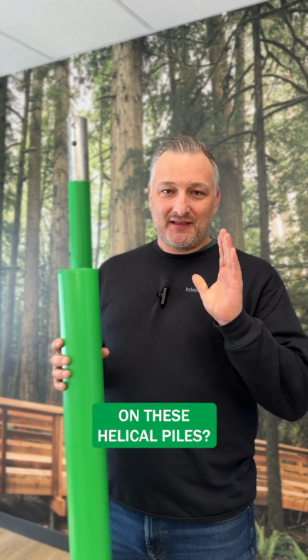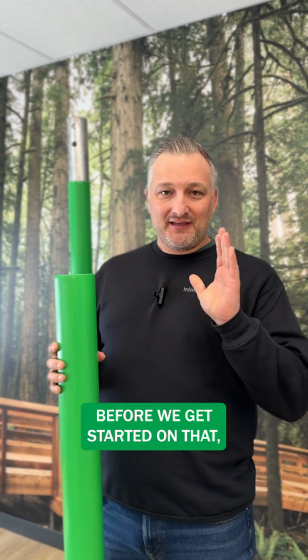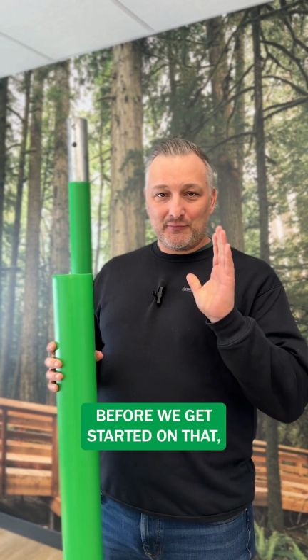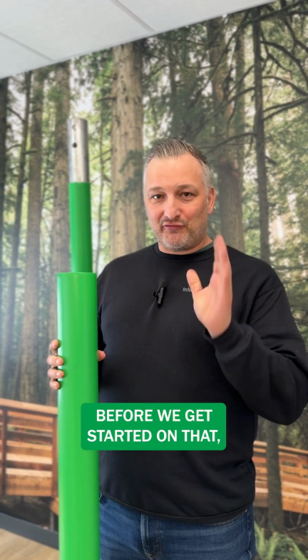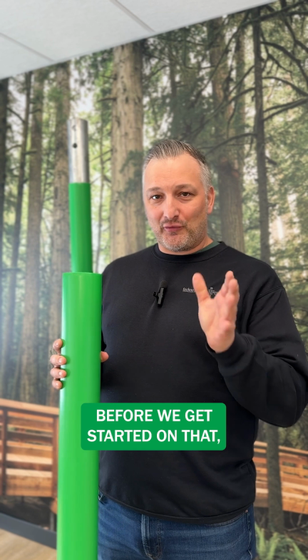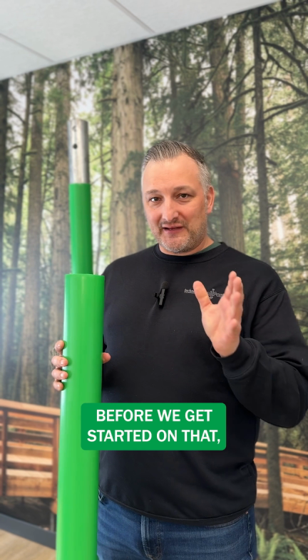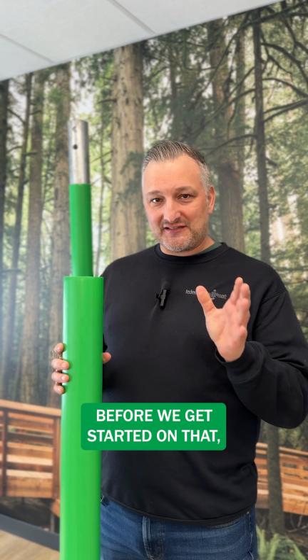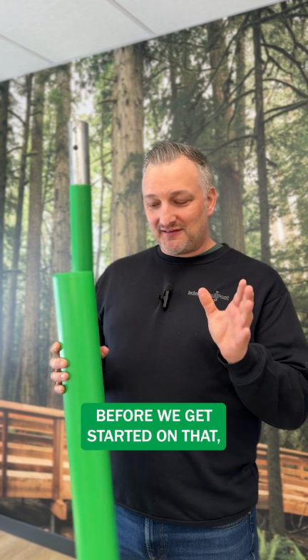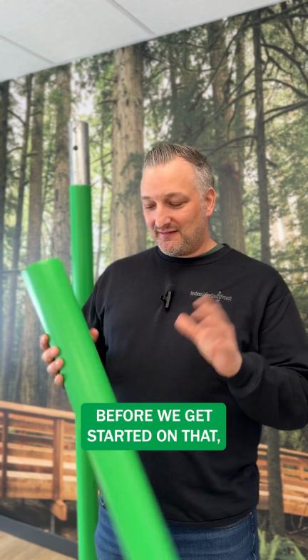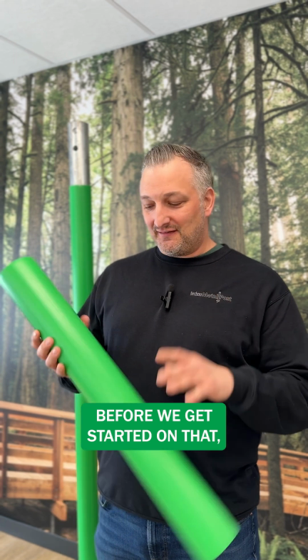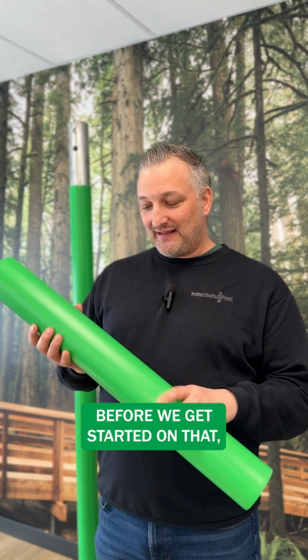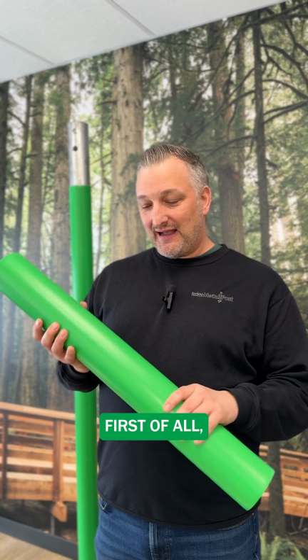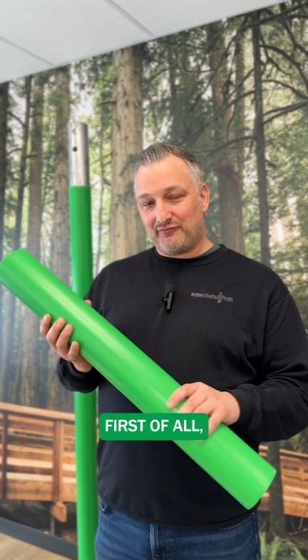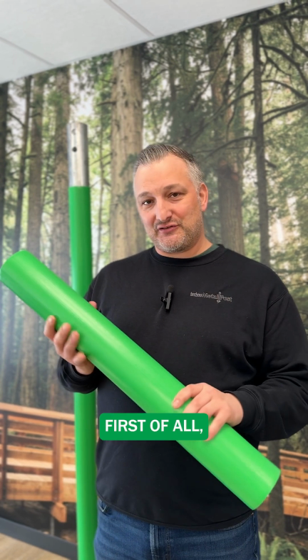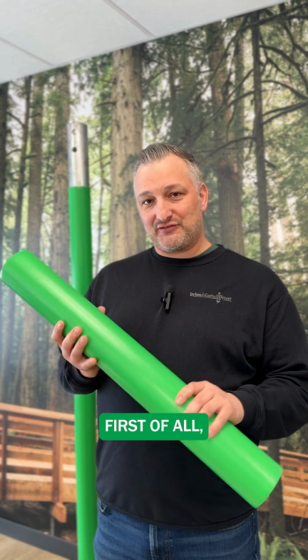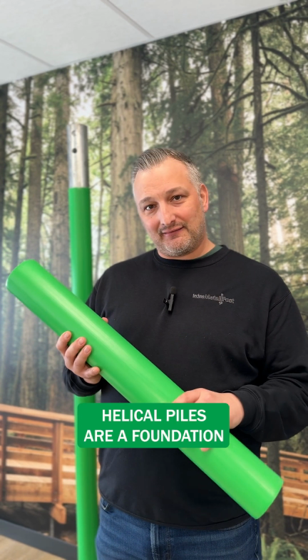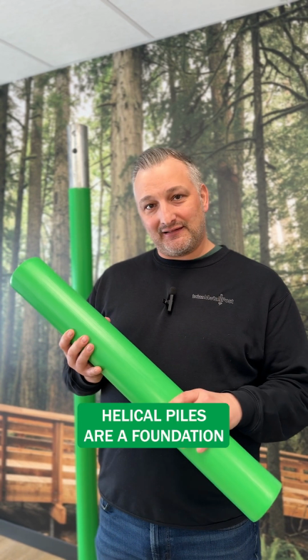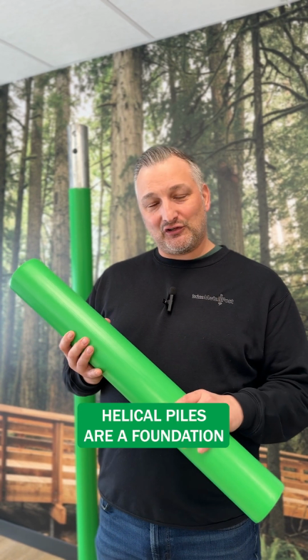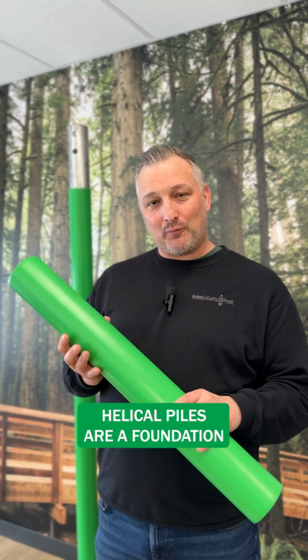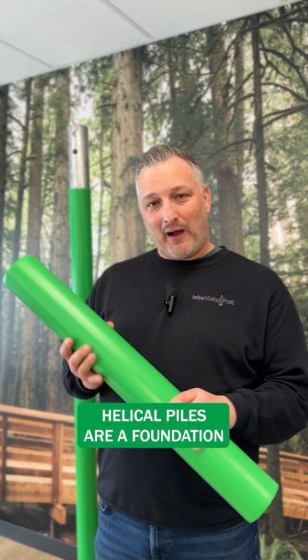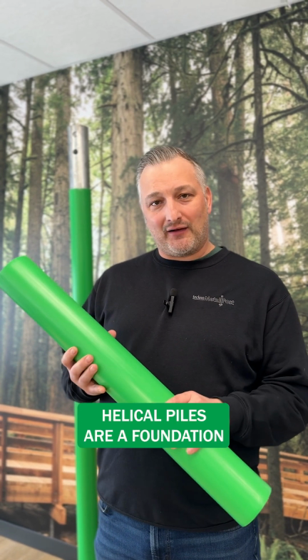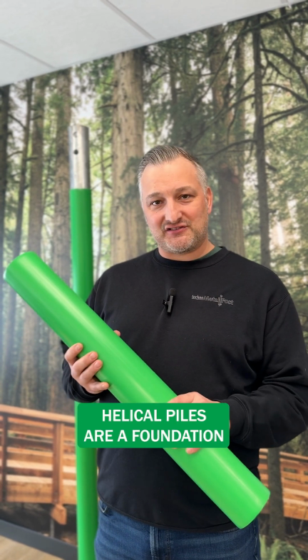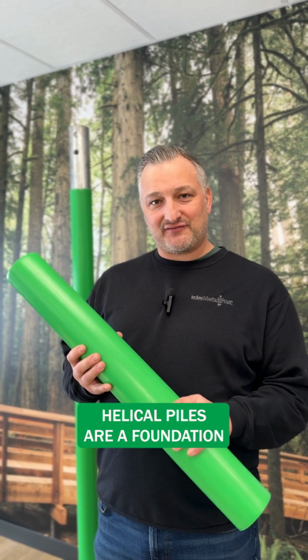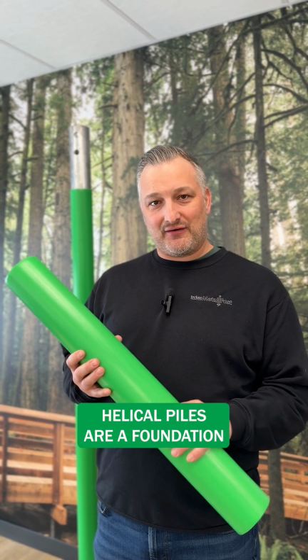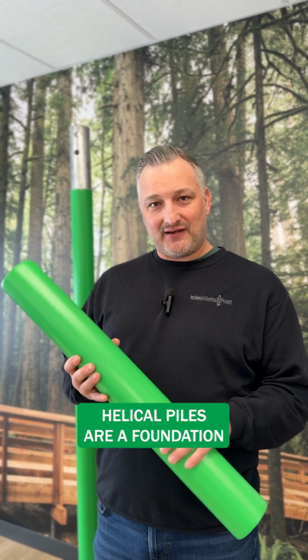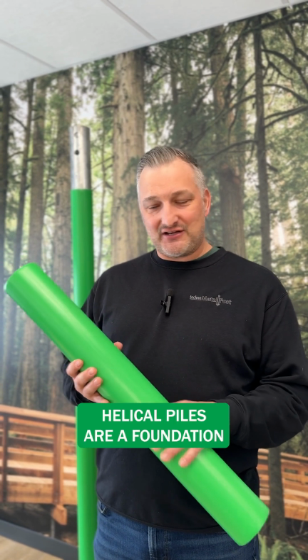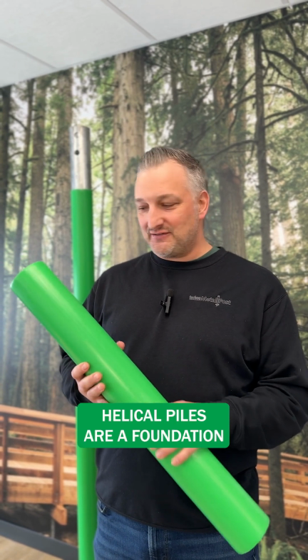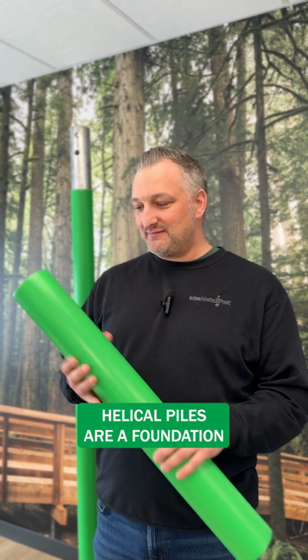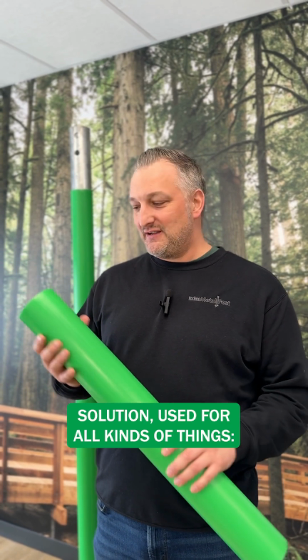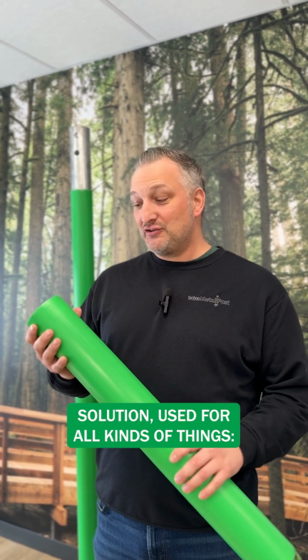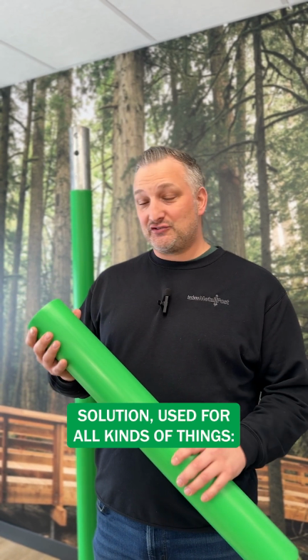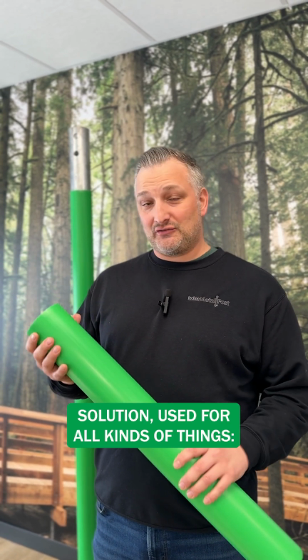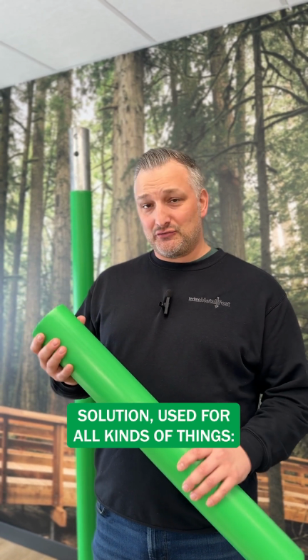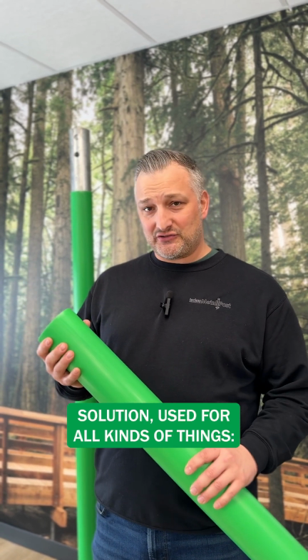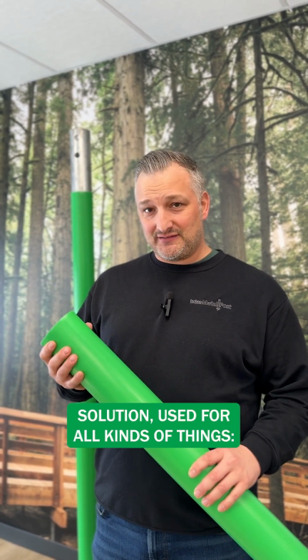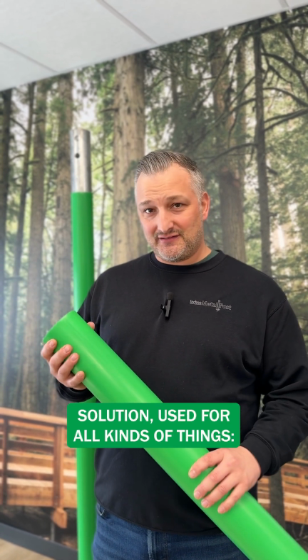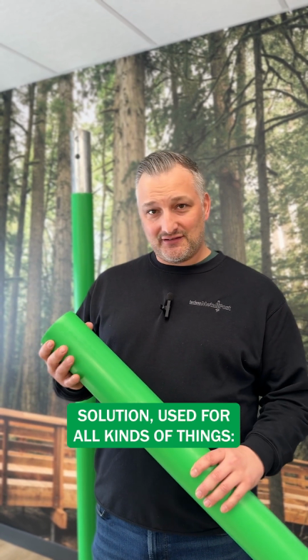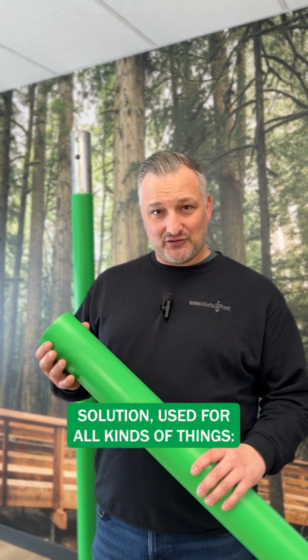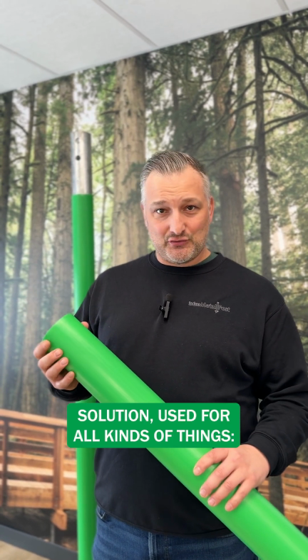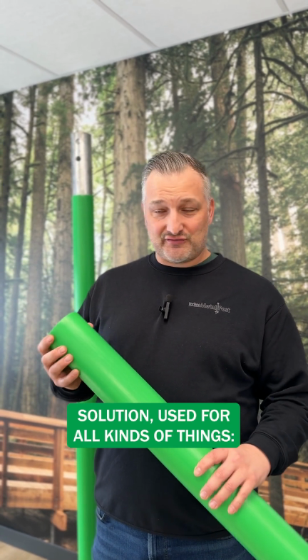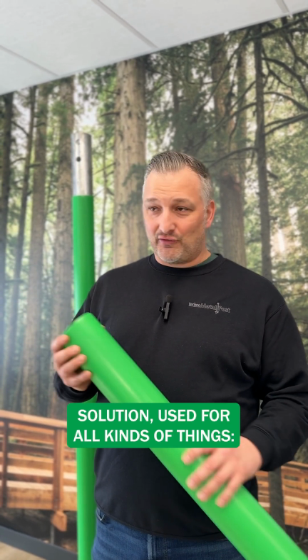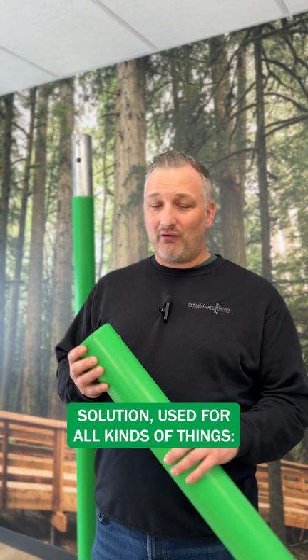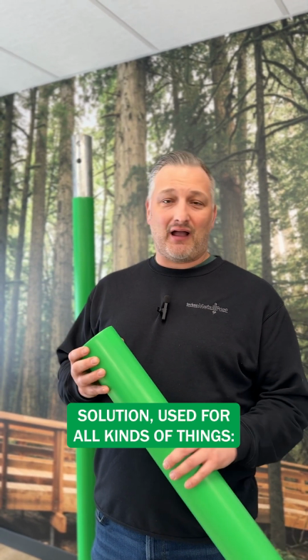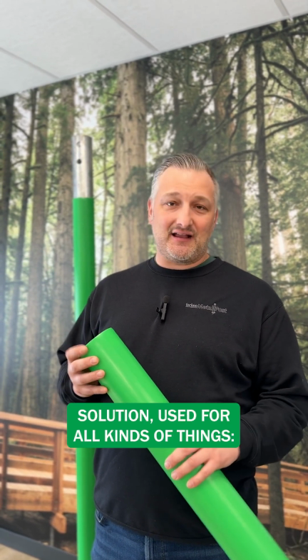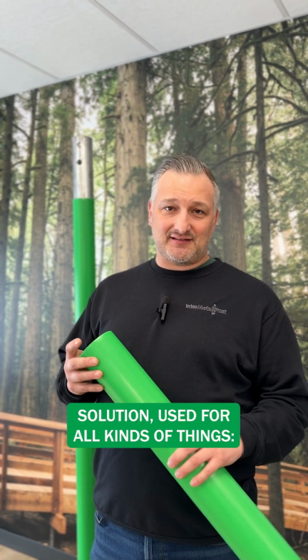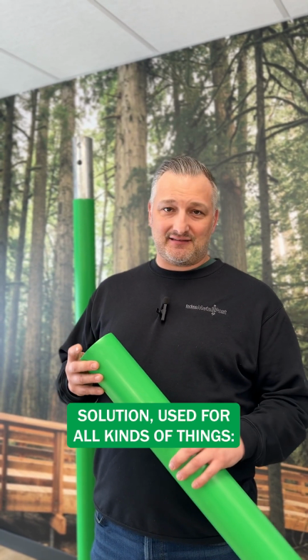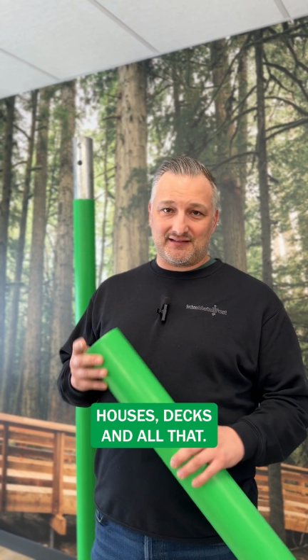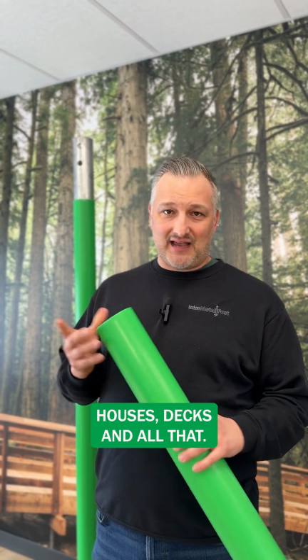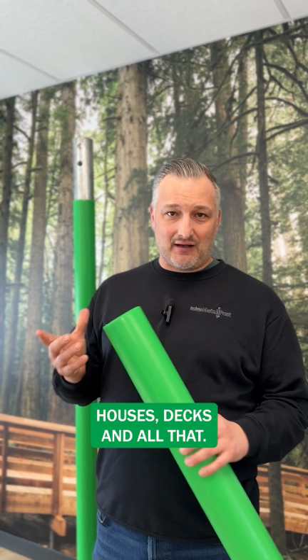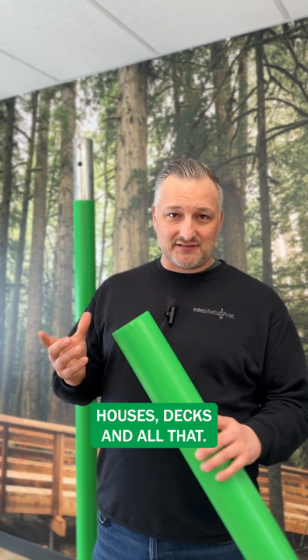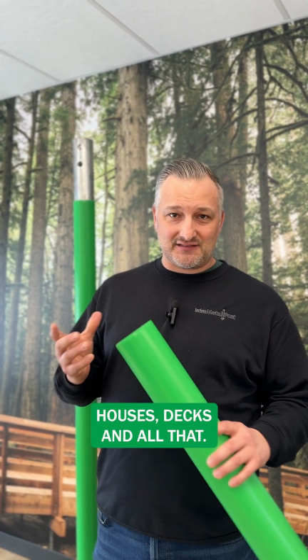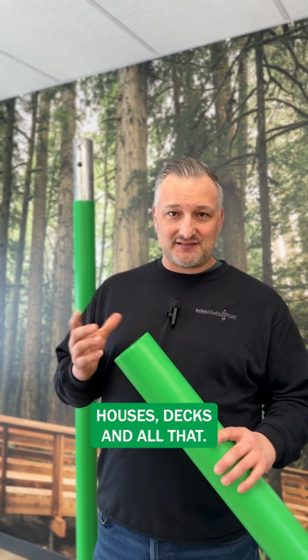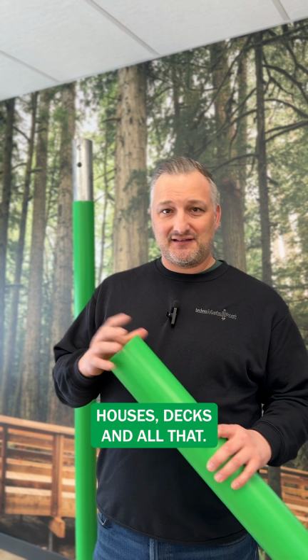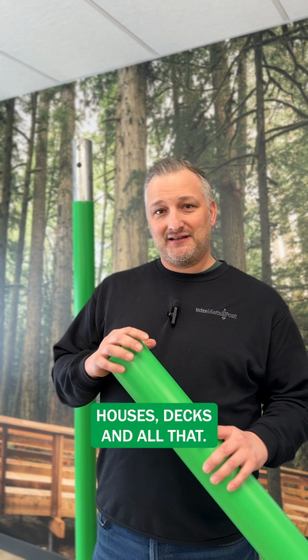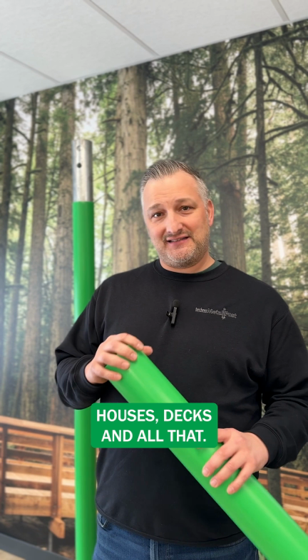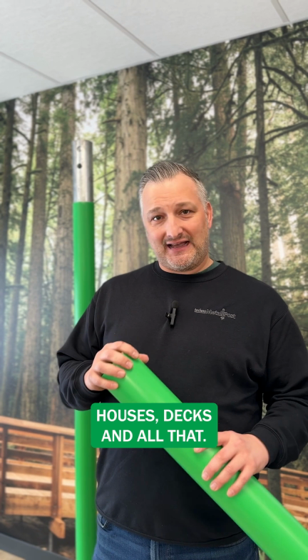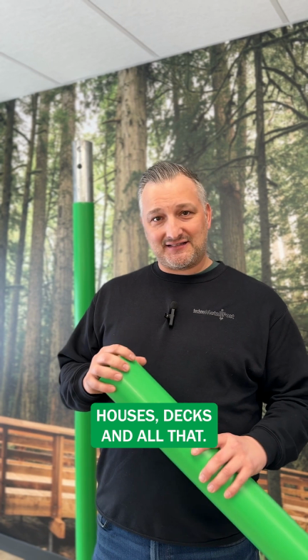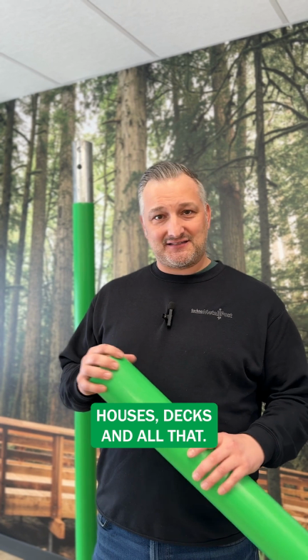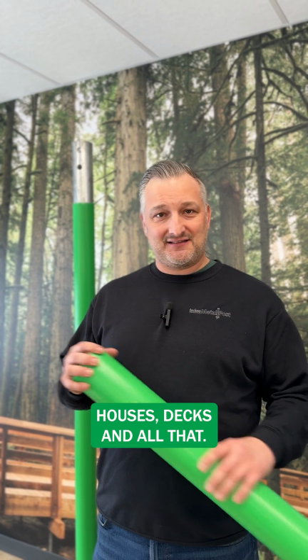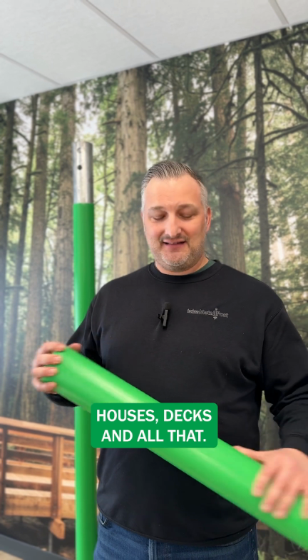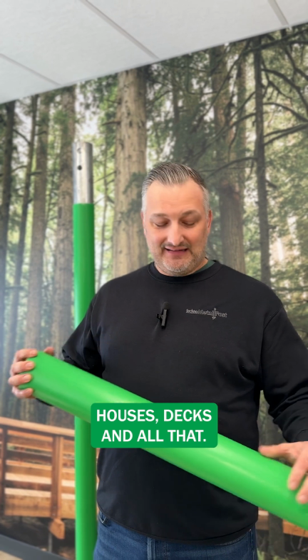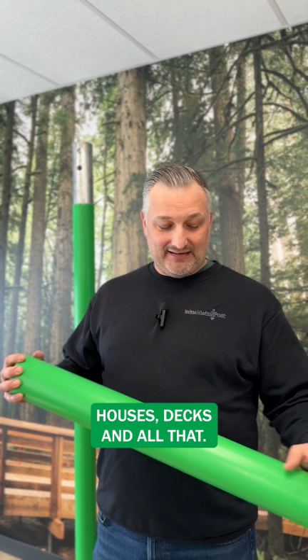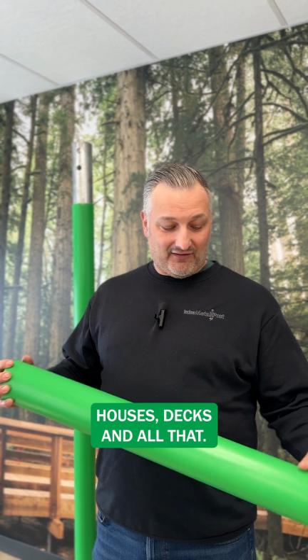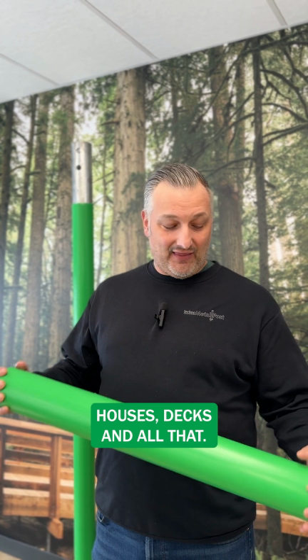Before we get started on that, a helical pile is a foundation solution used for all kinds of things — houses, decks, and all that.